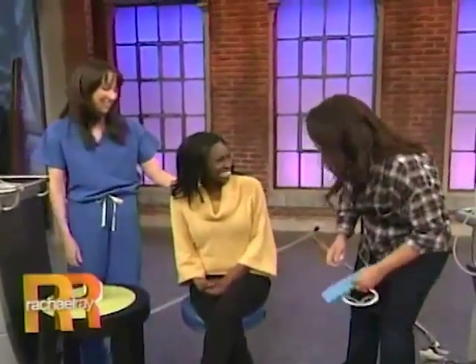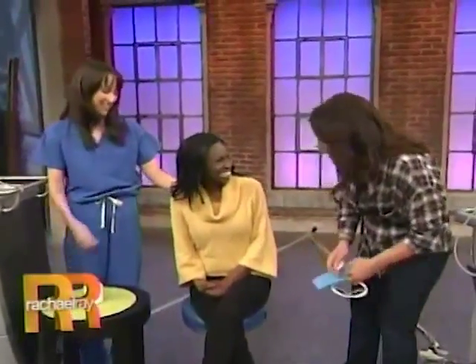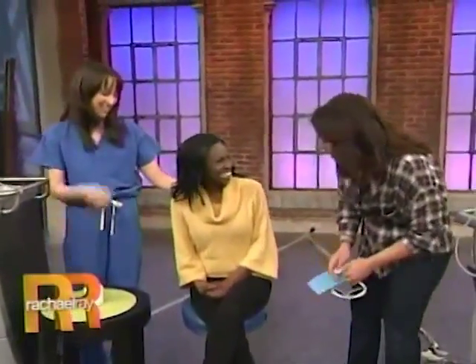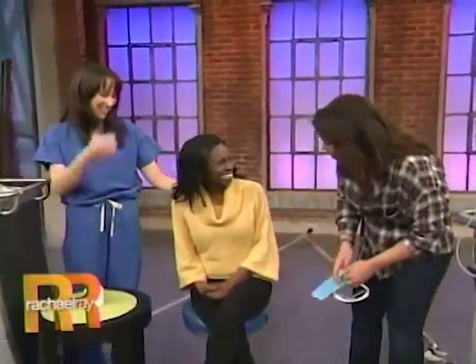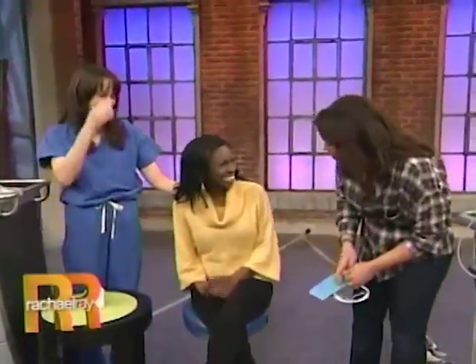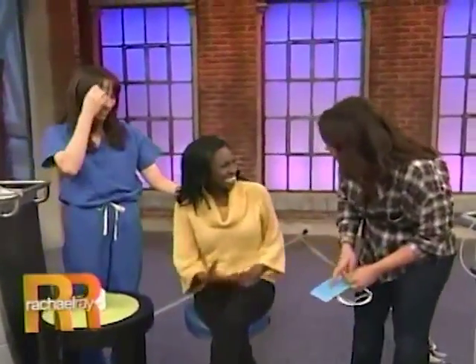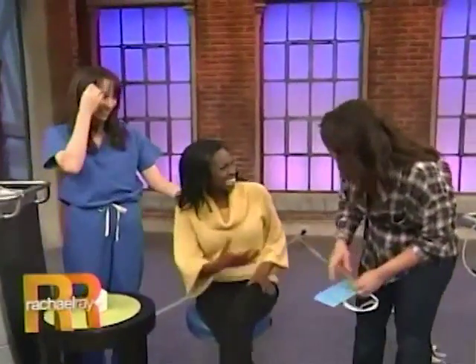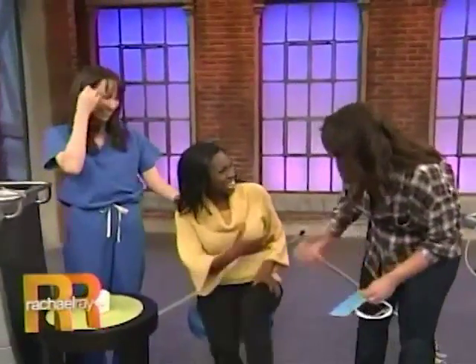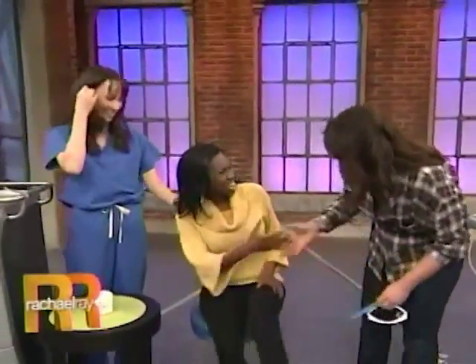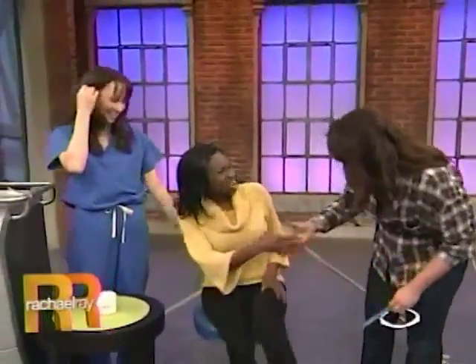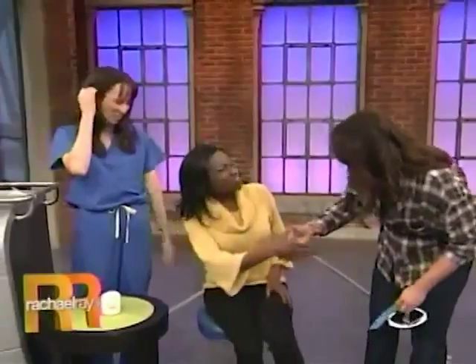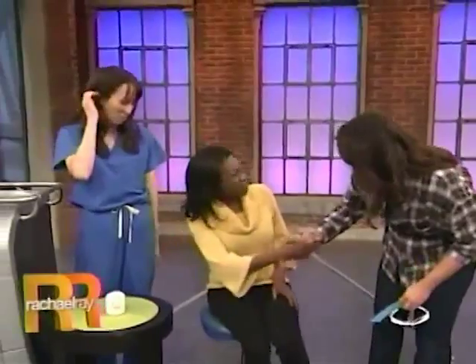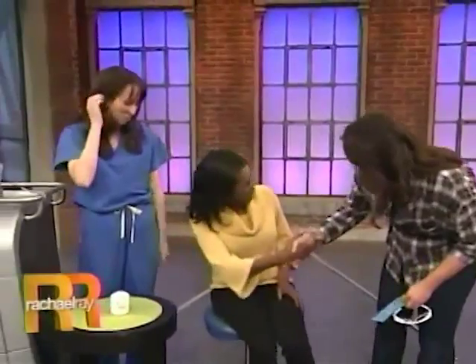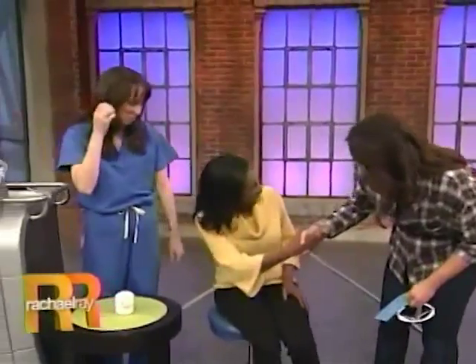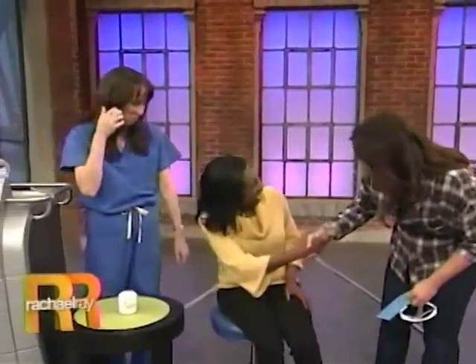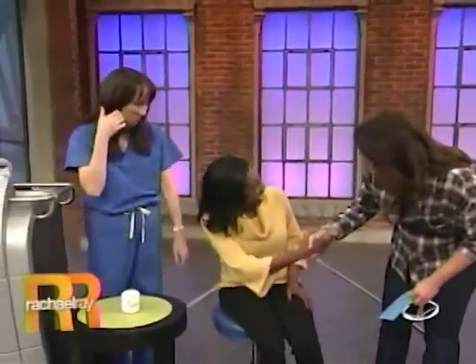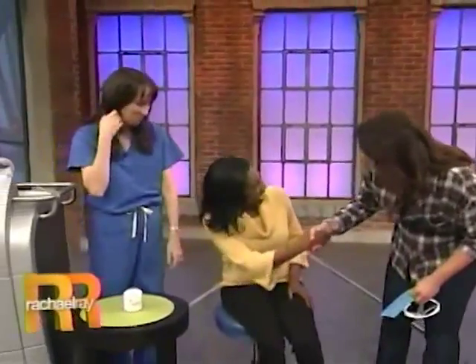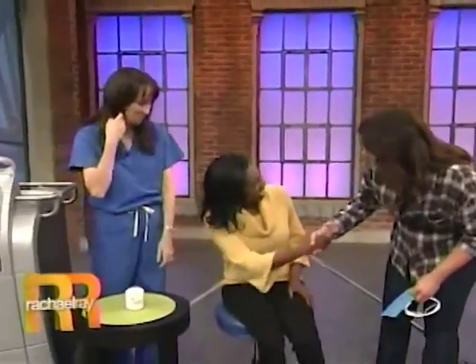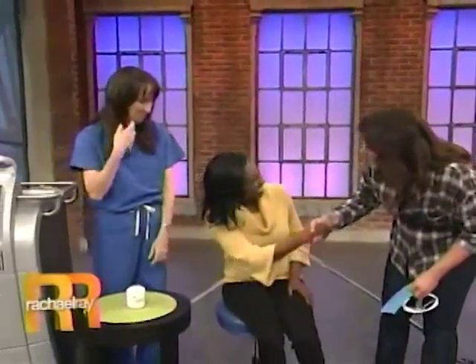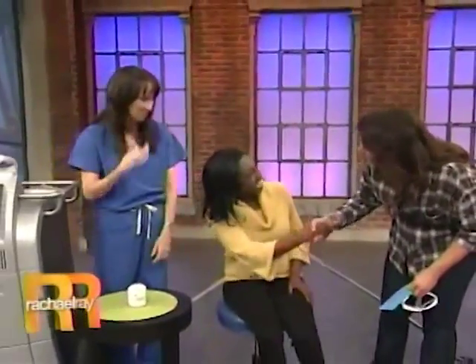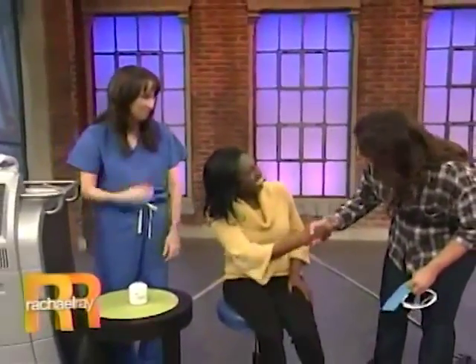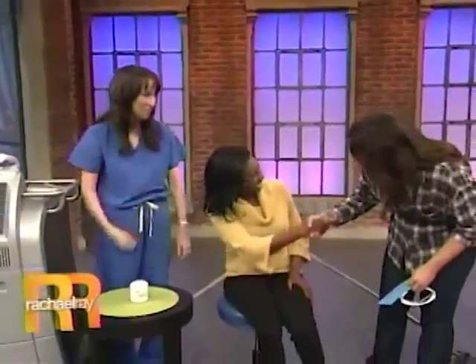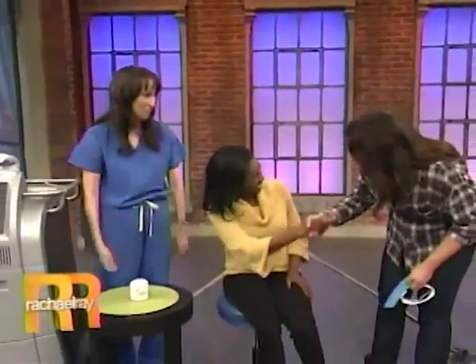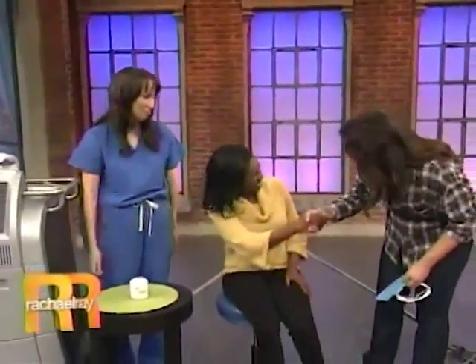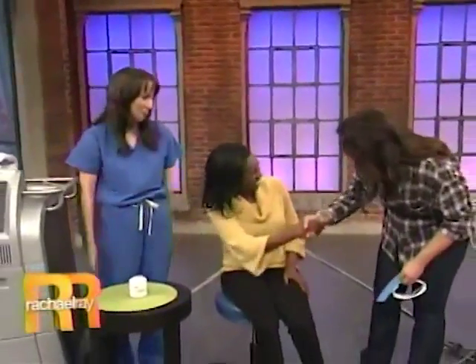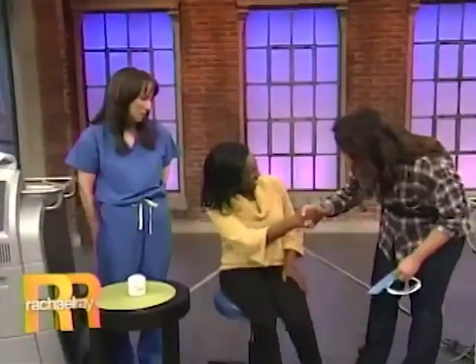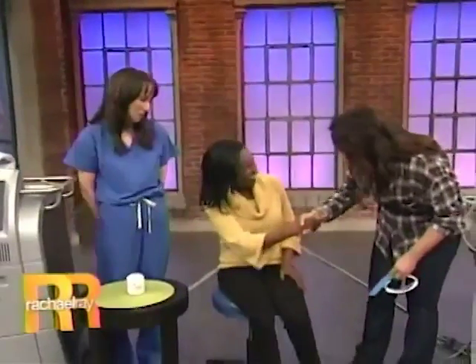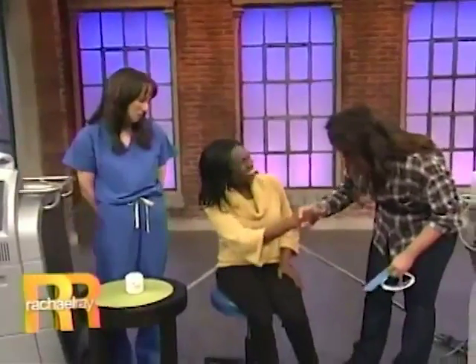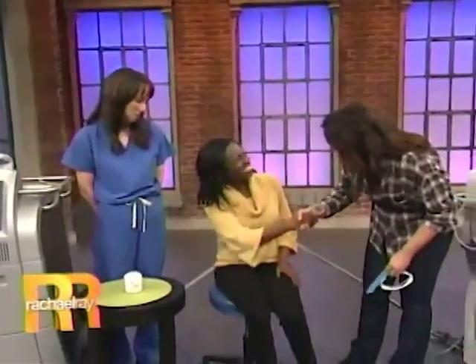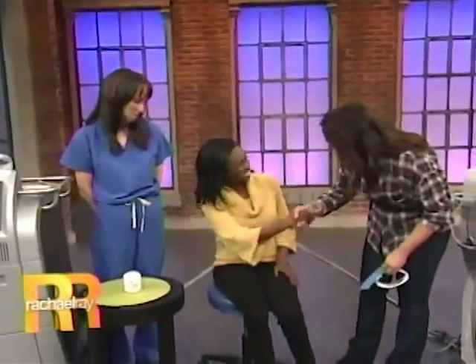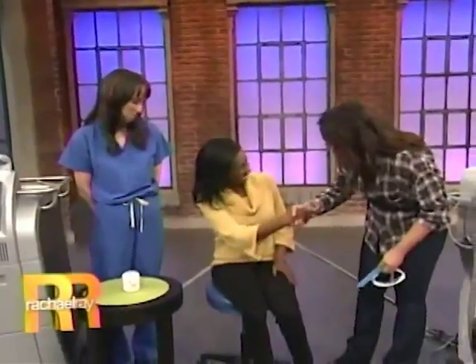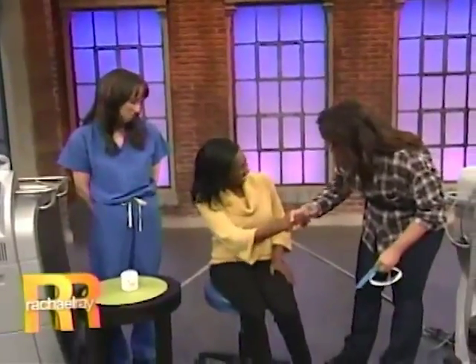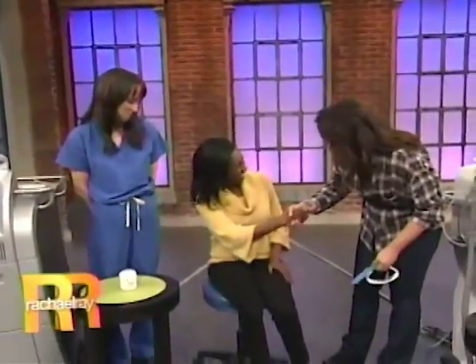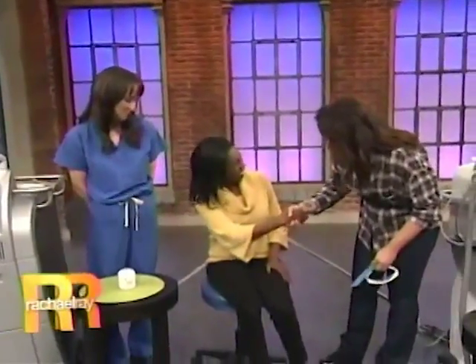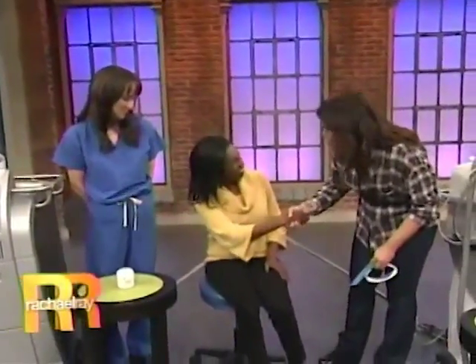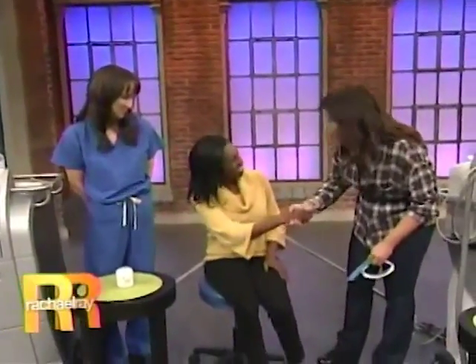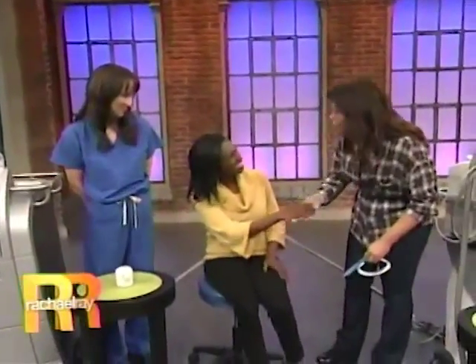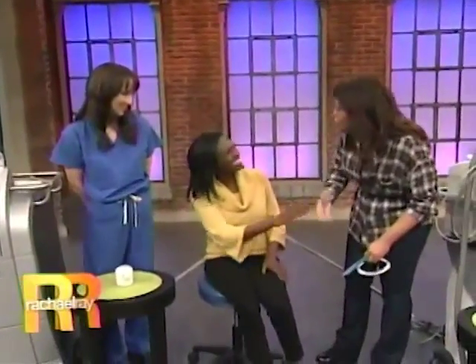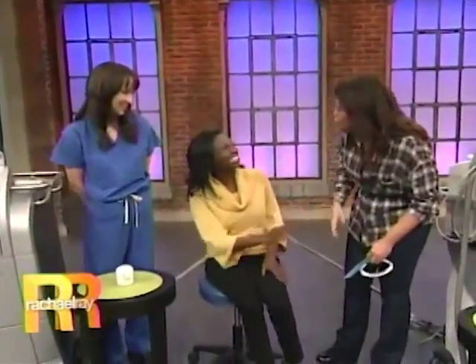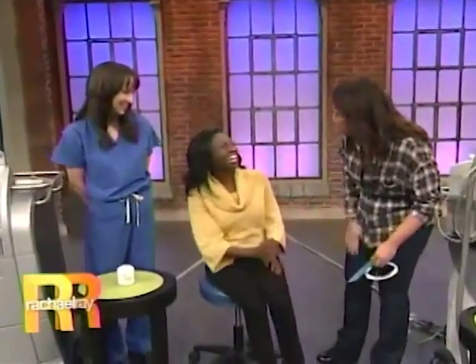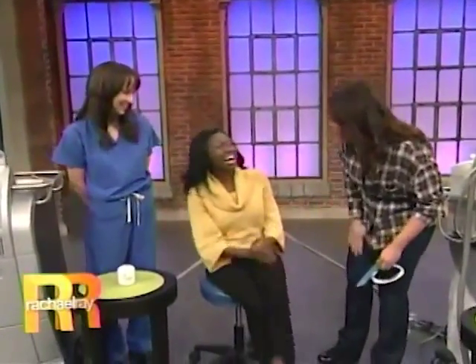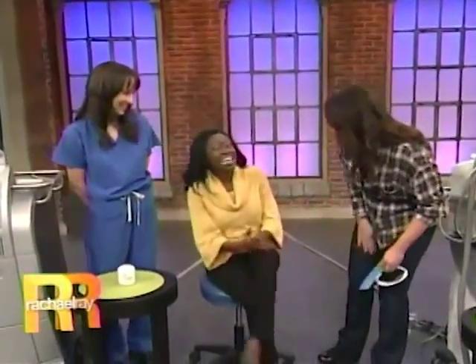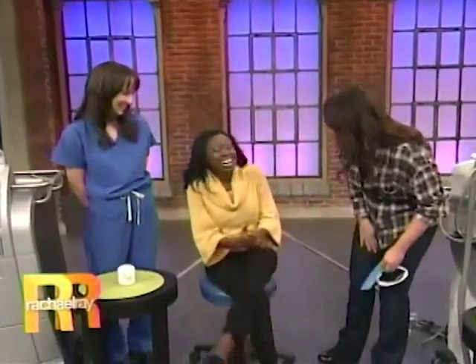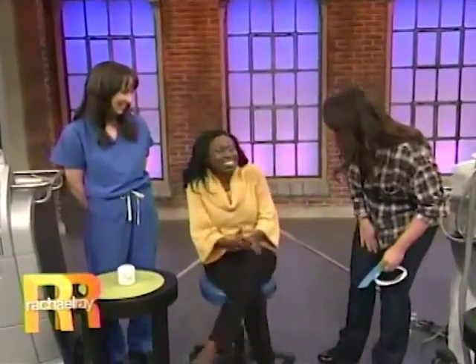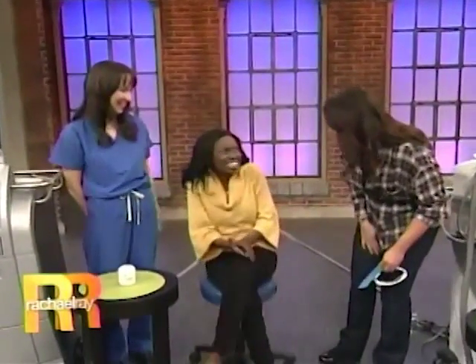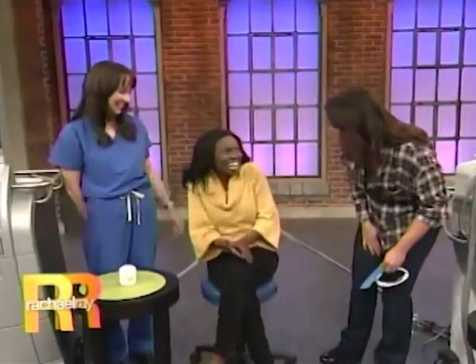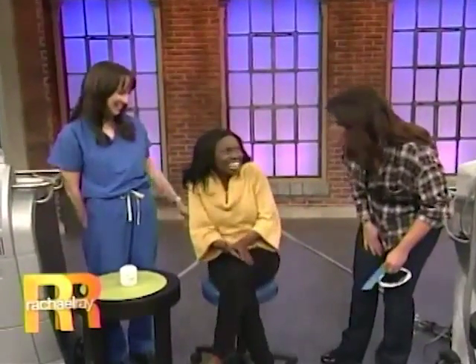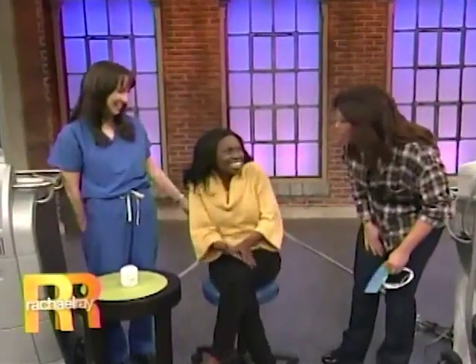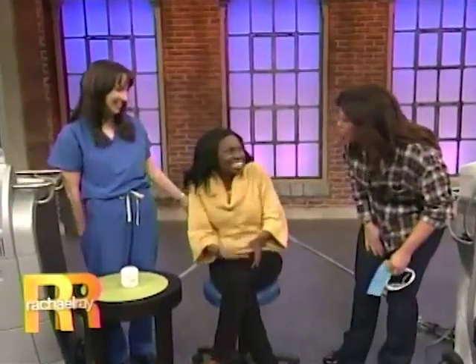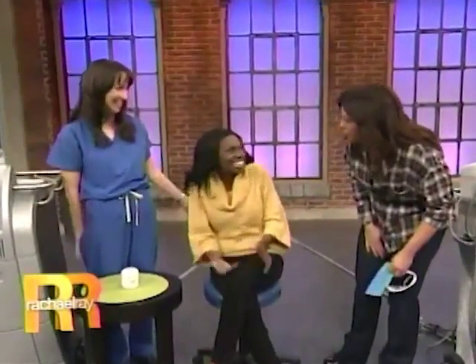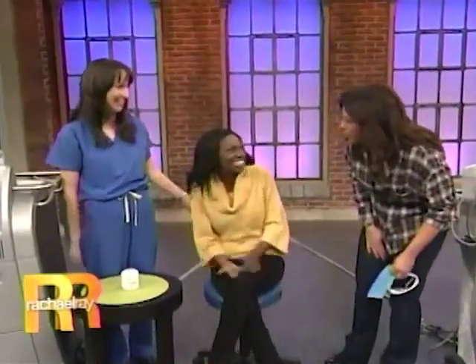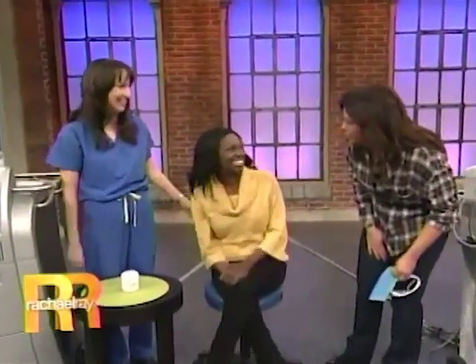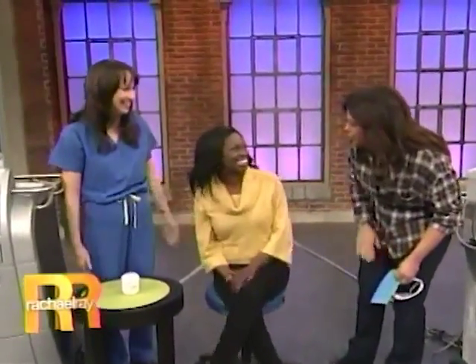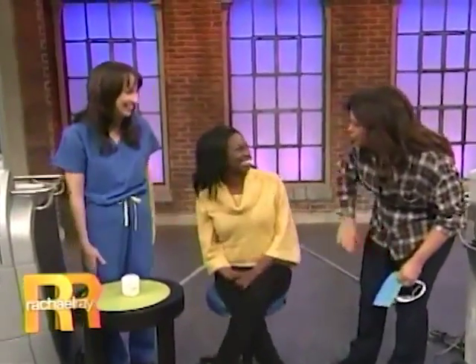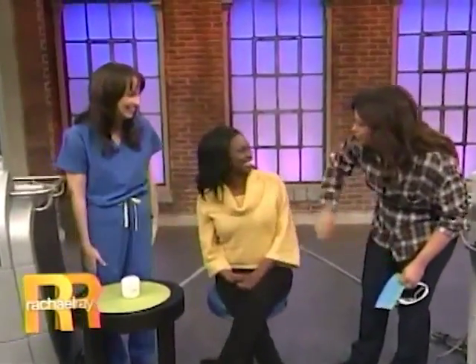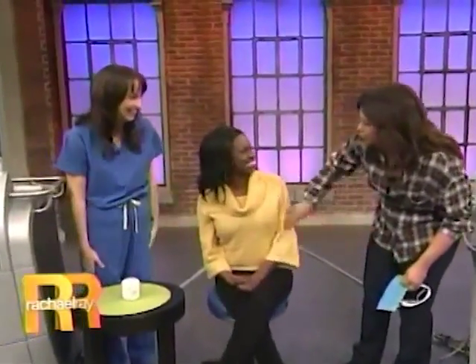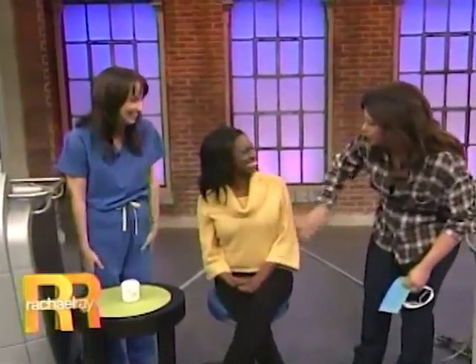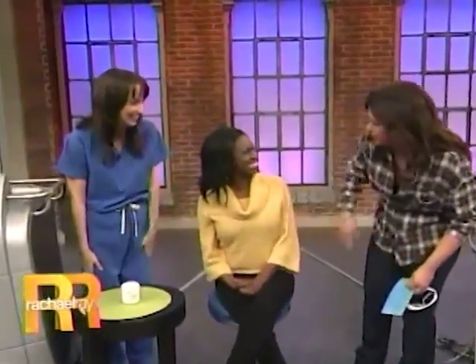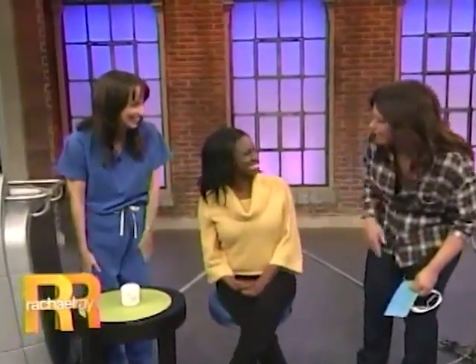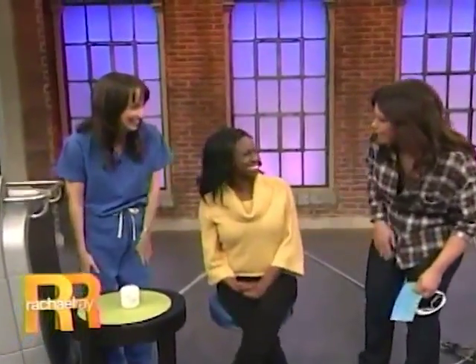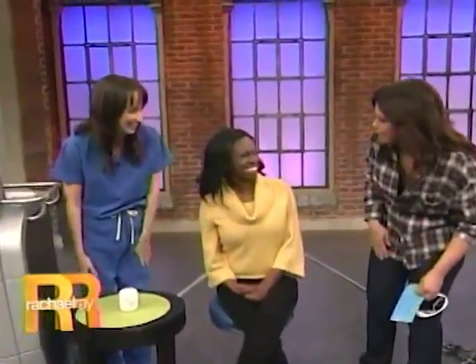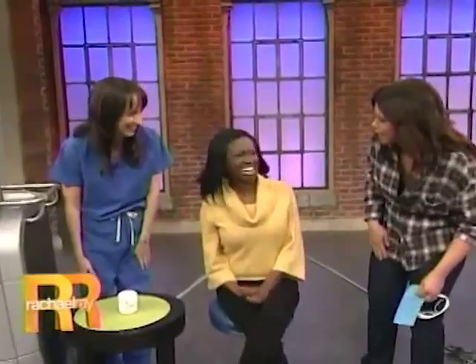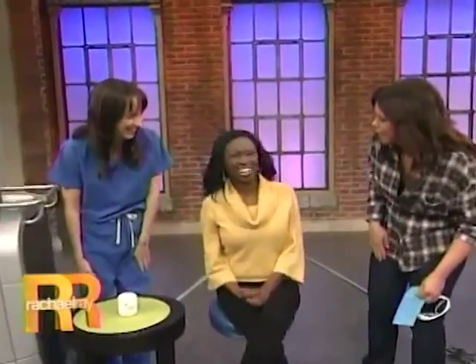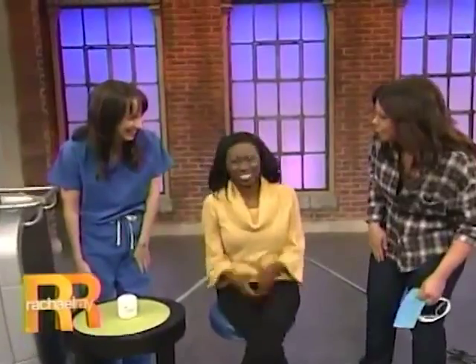Hi, what's your name? Maraha. Maraha, nice to meet you. You look gorgeous. Whatever you're doing, keep it up.